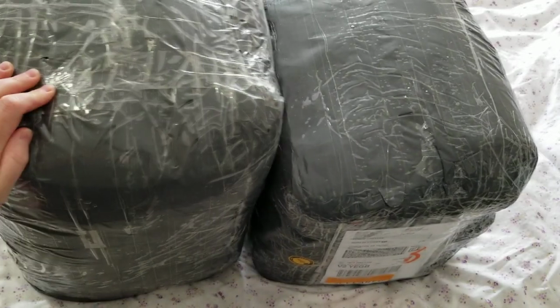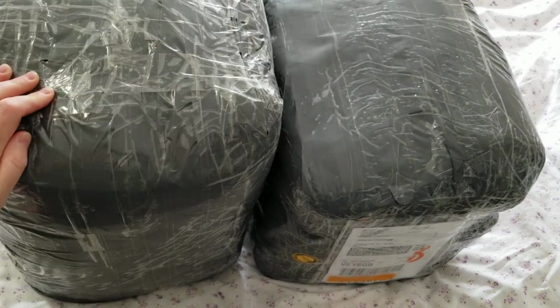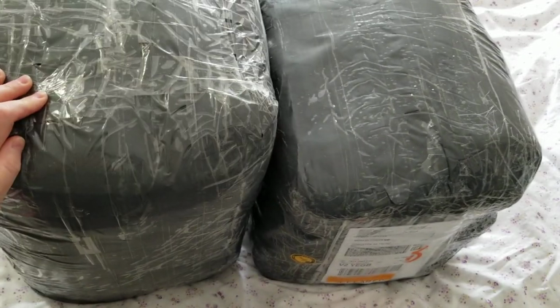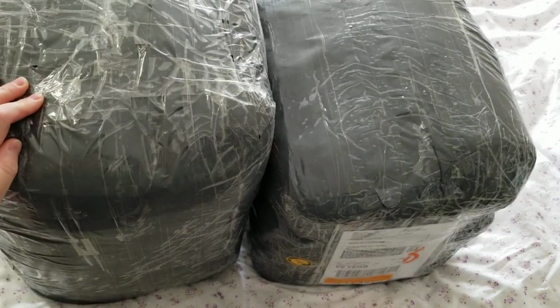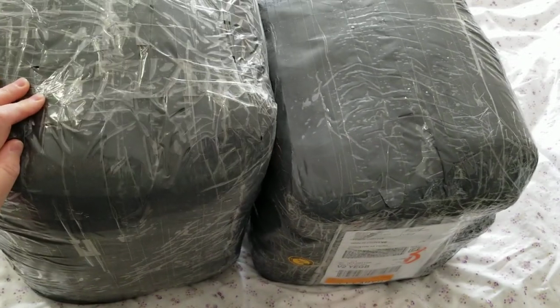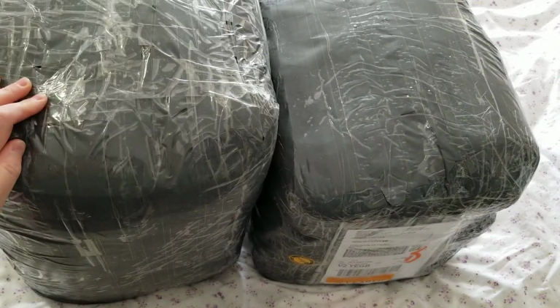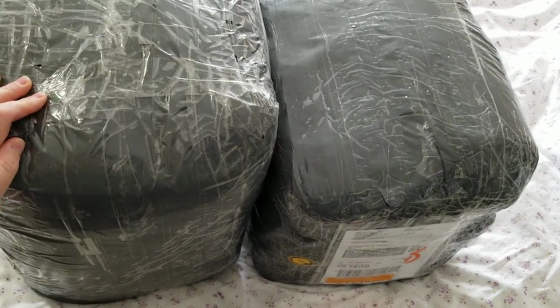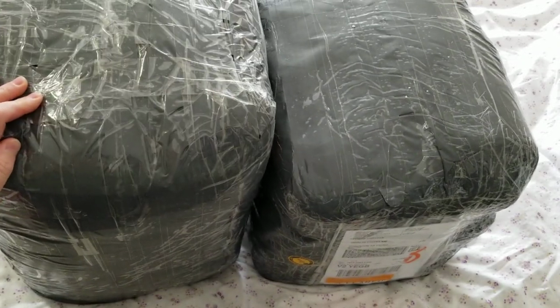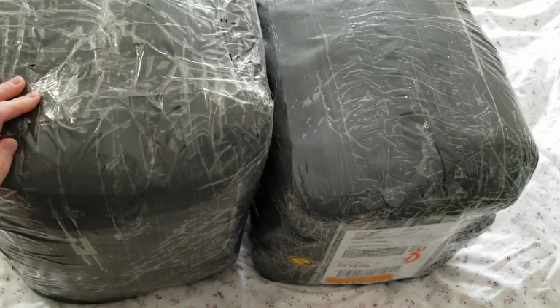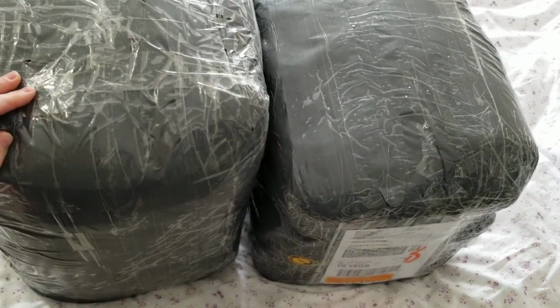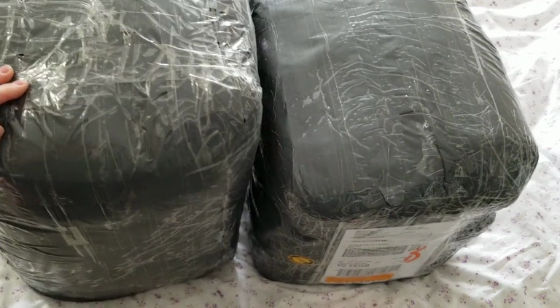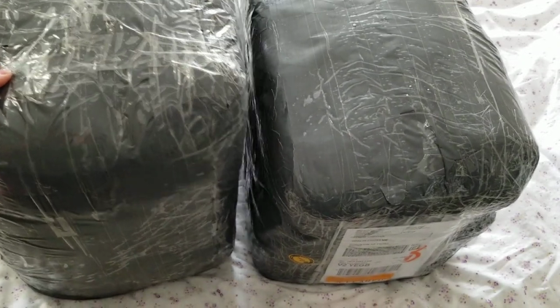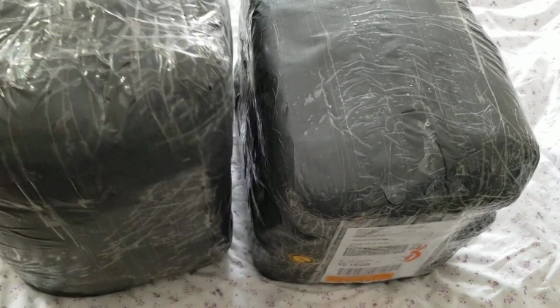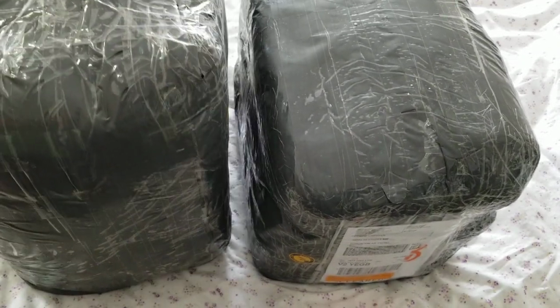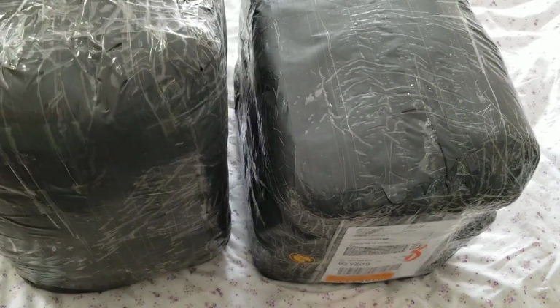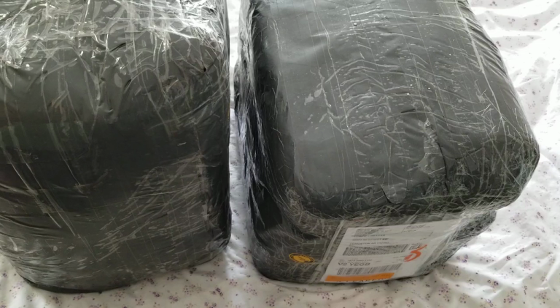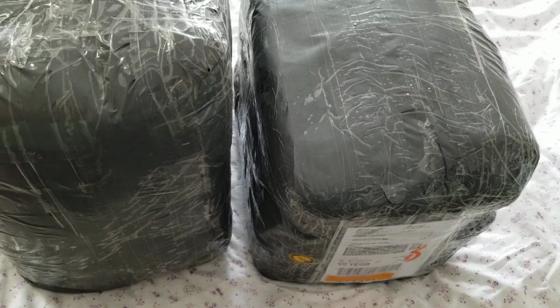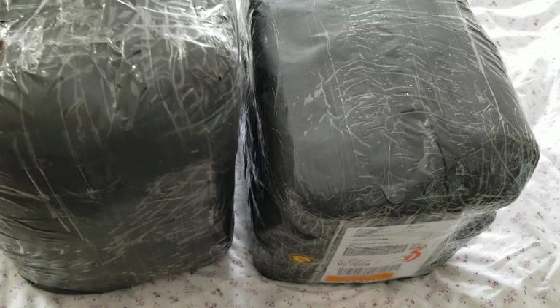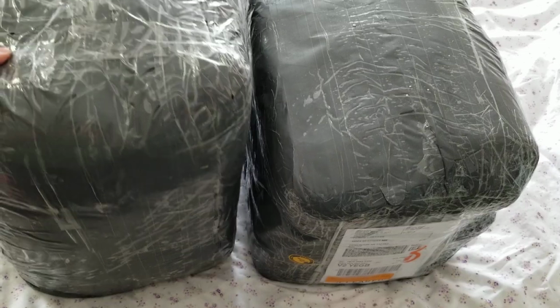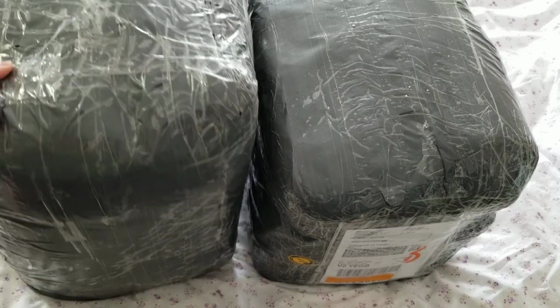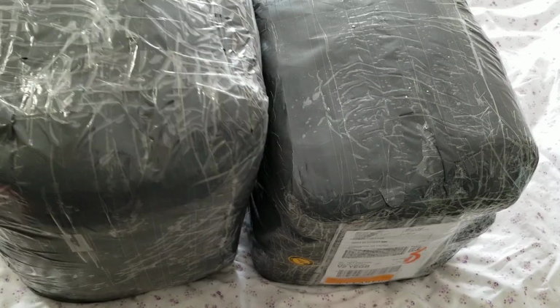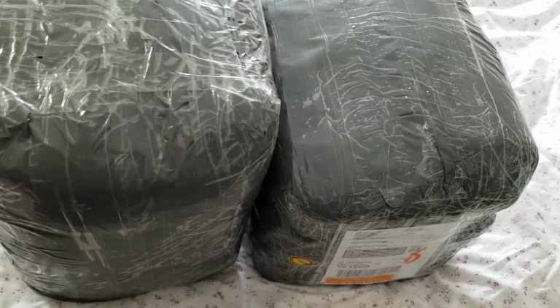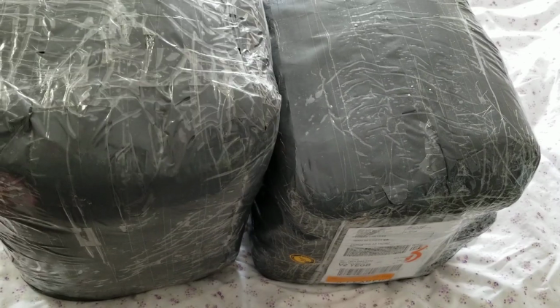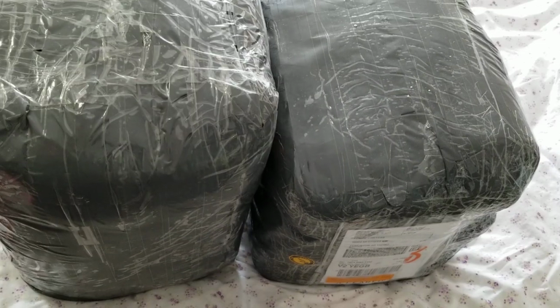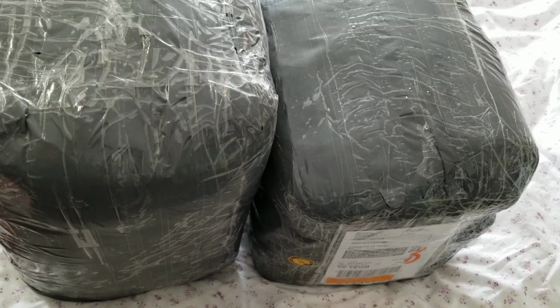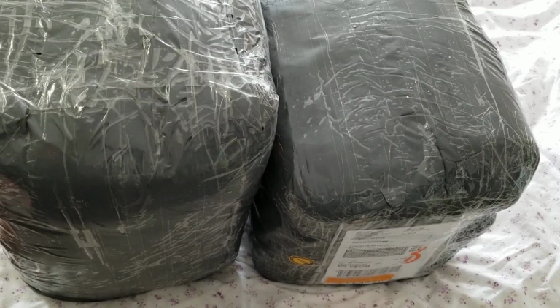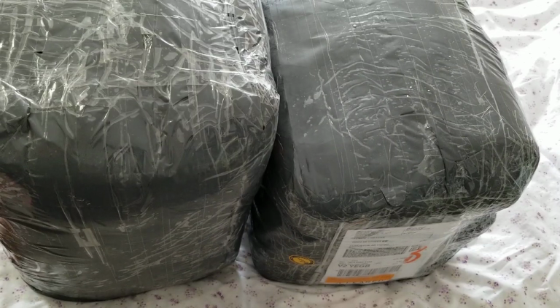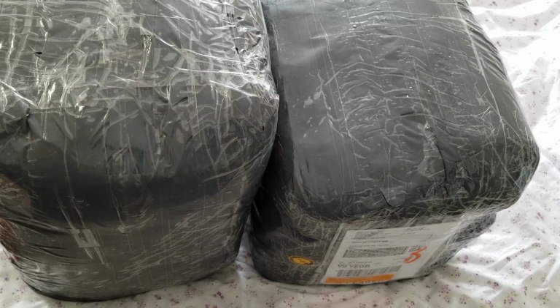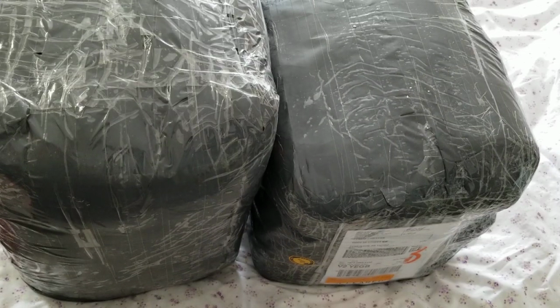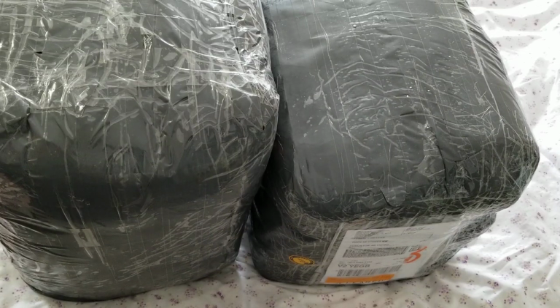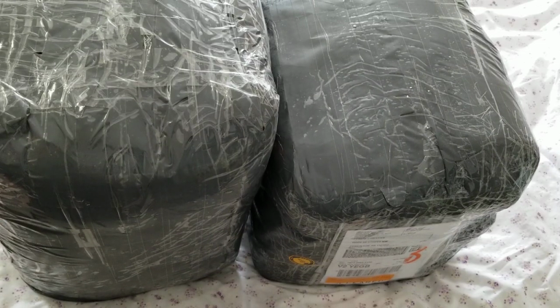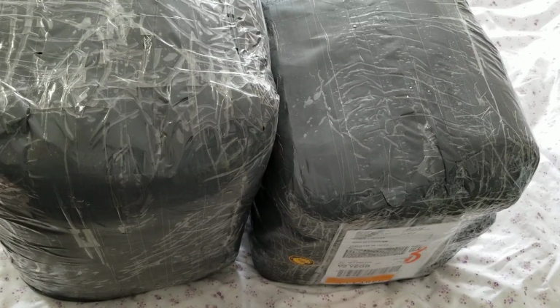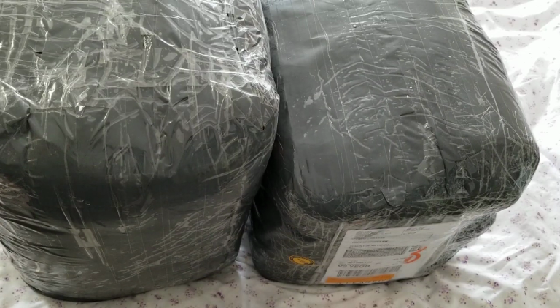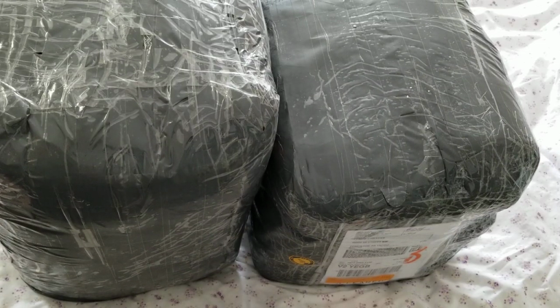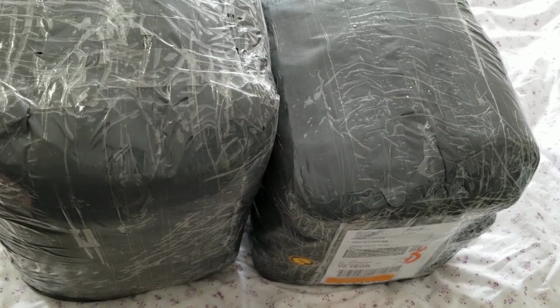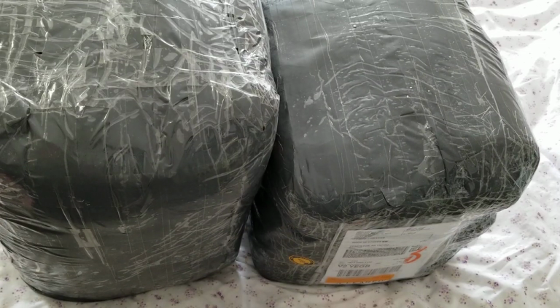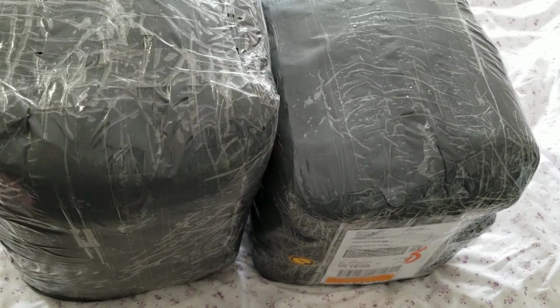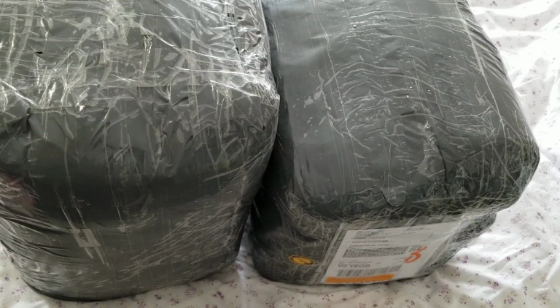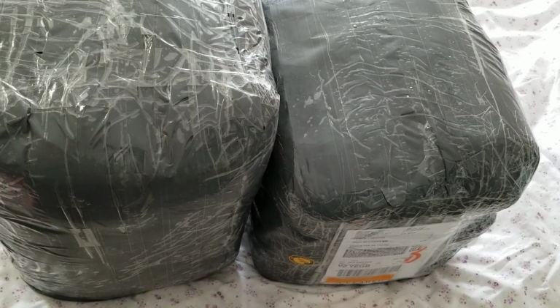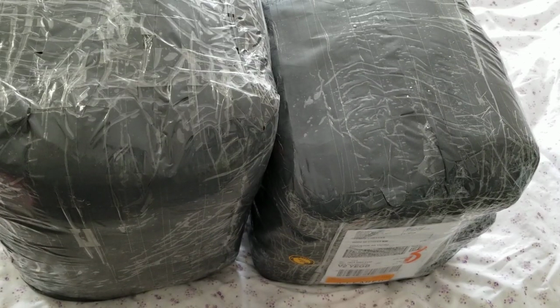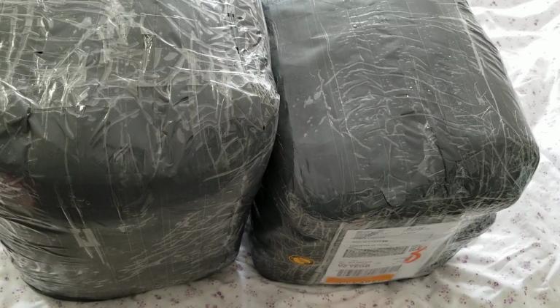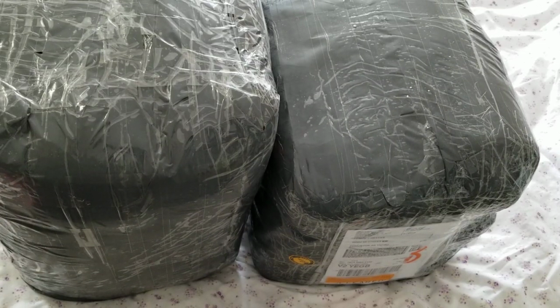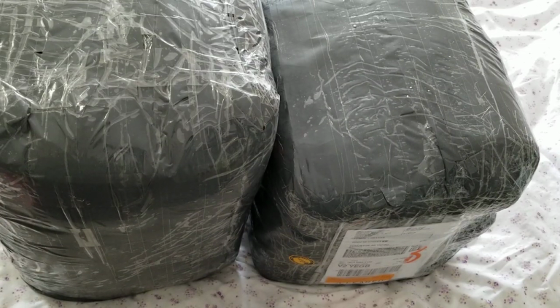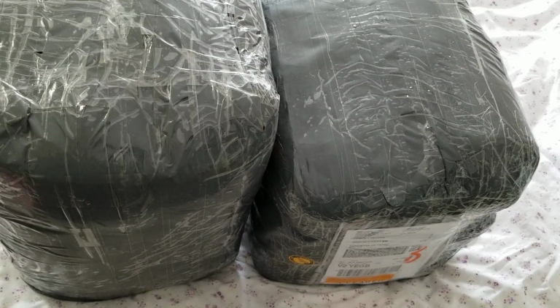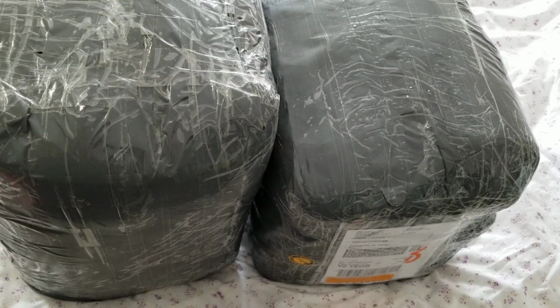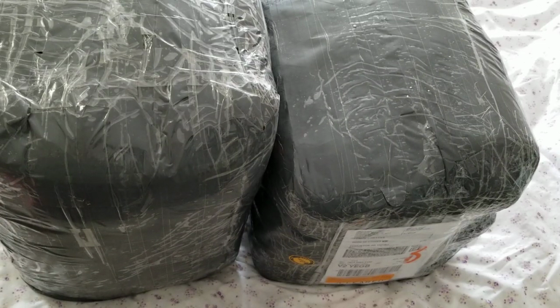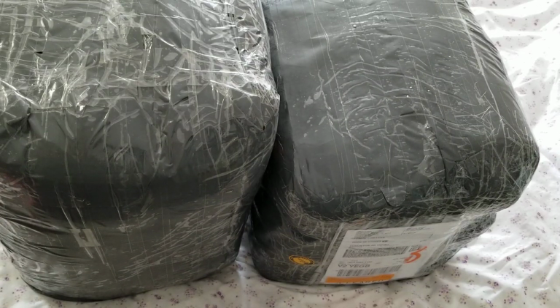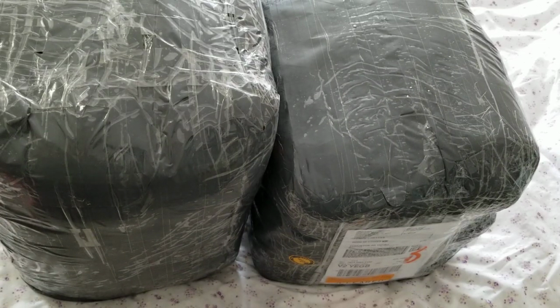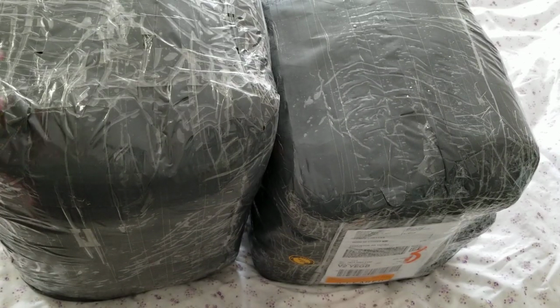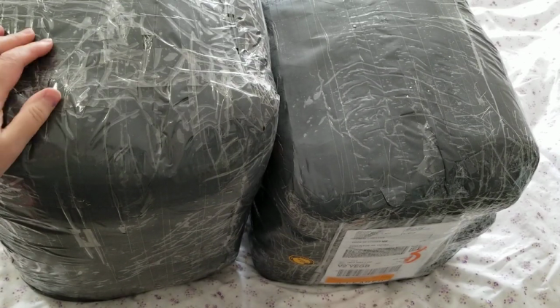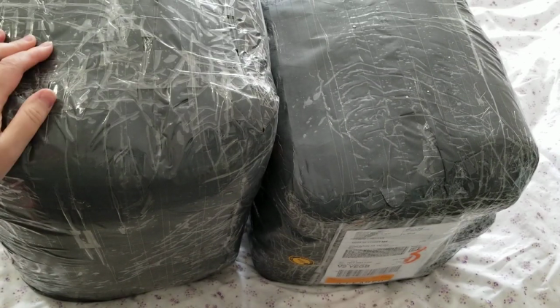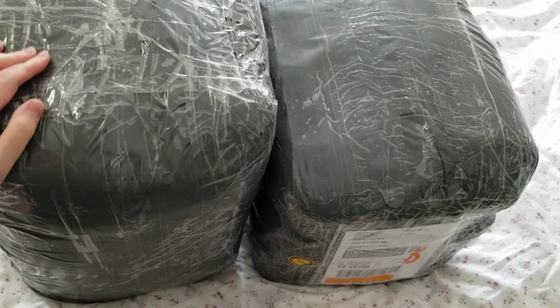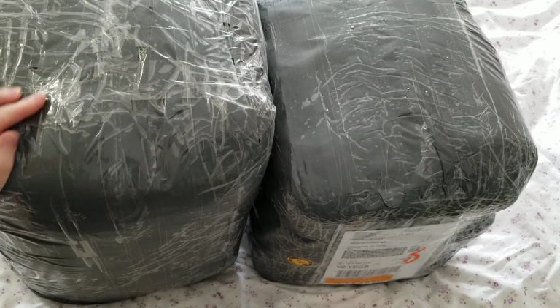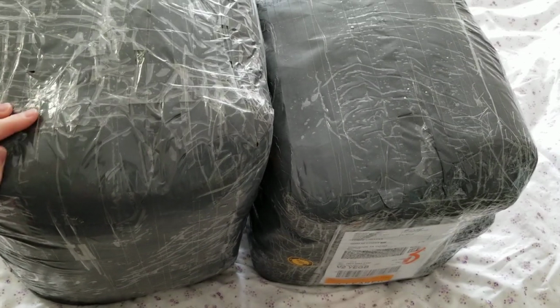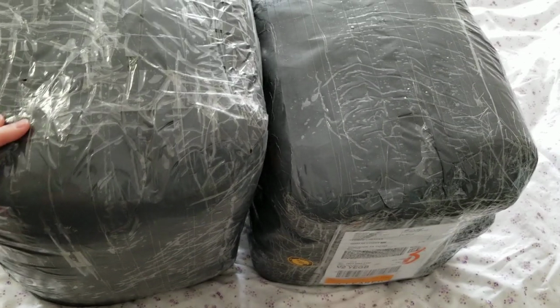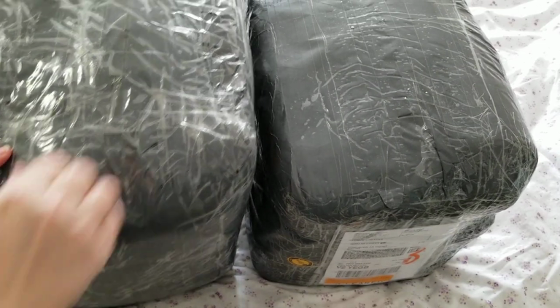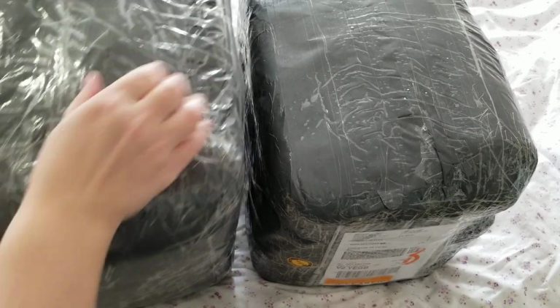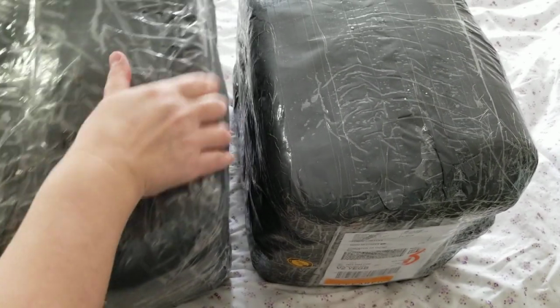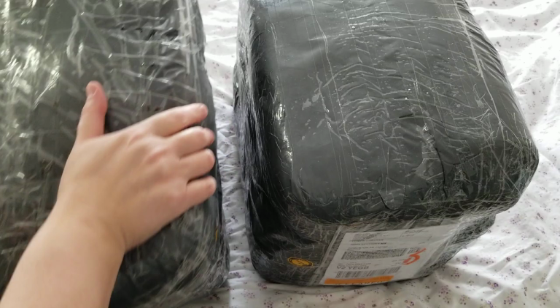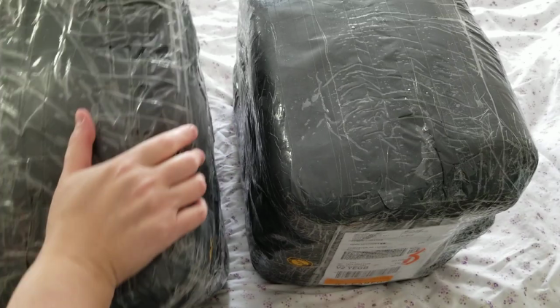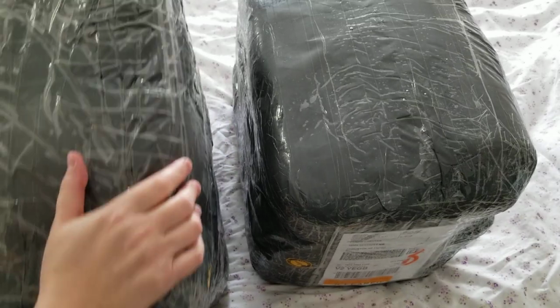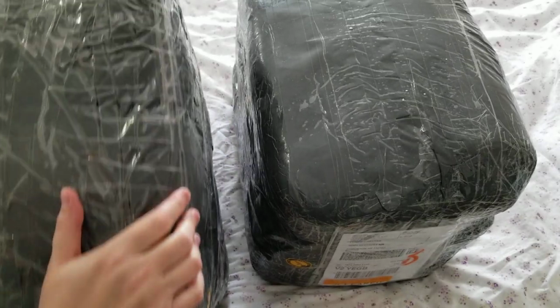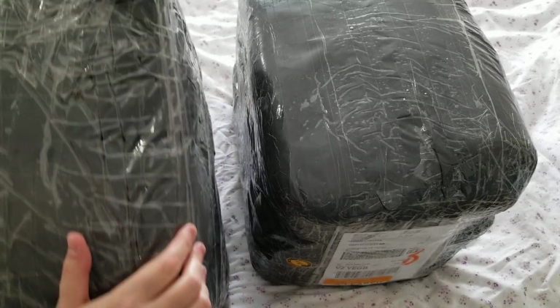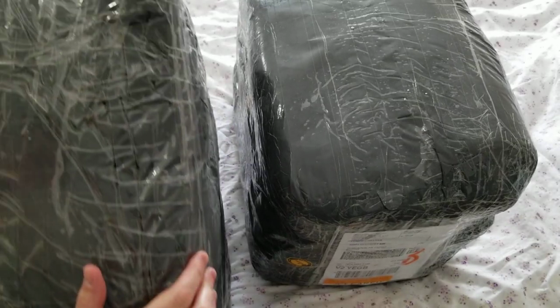Hello, this is Frida. Welcome to my channel. Welcome to another yarn unboxing.